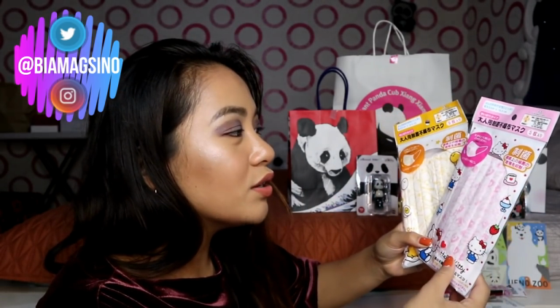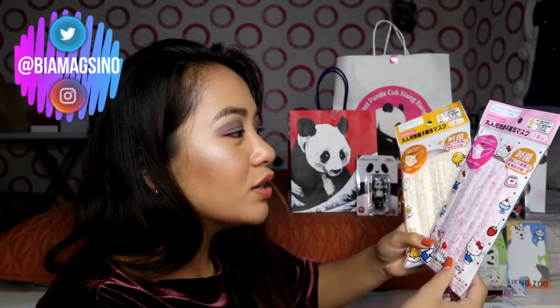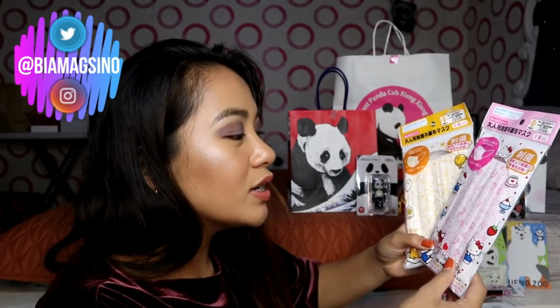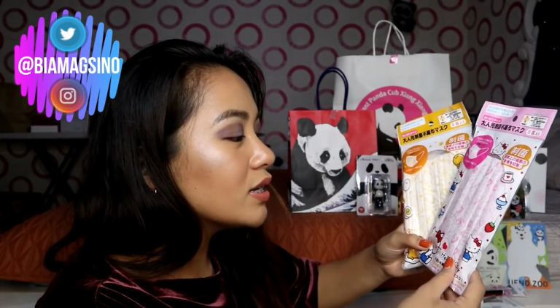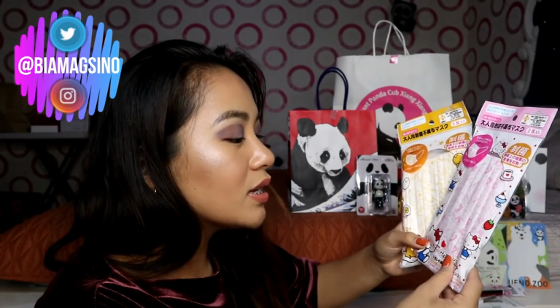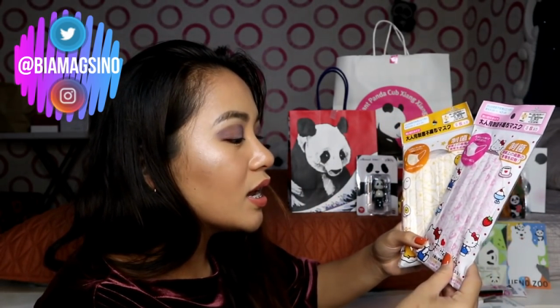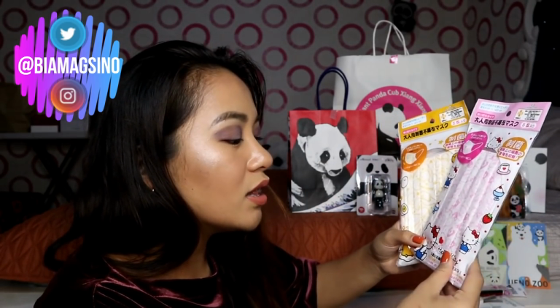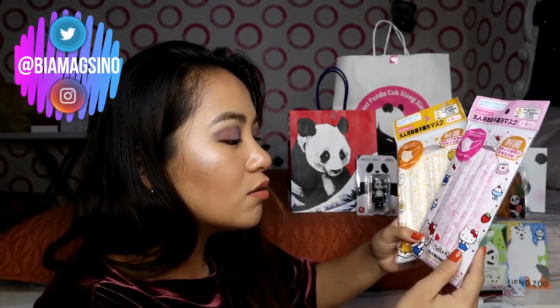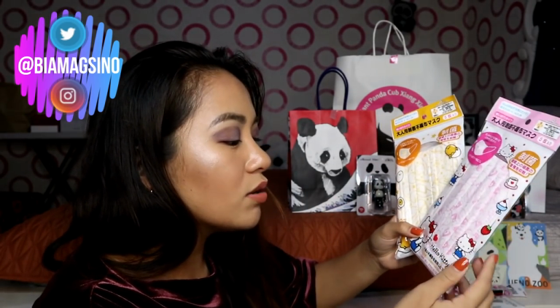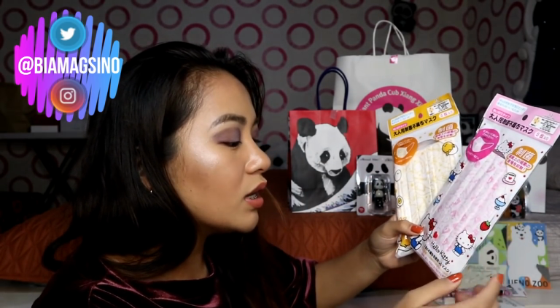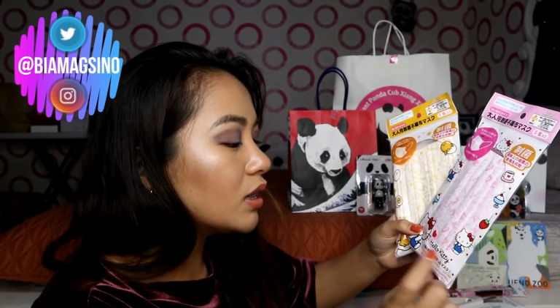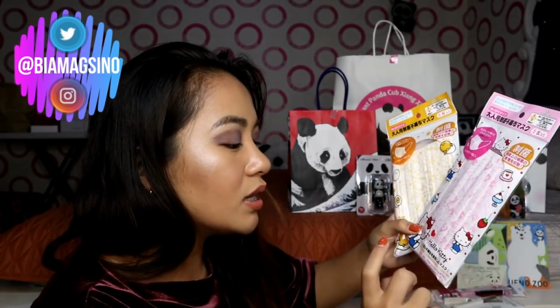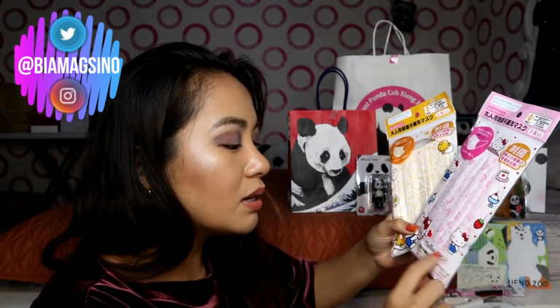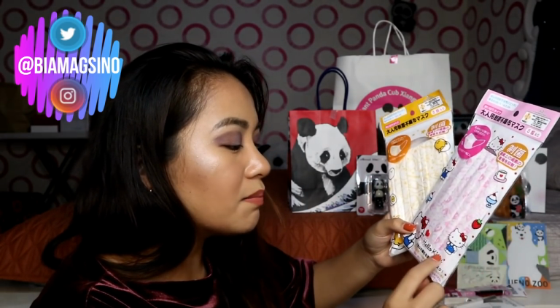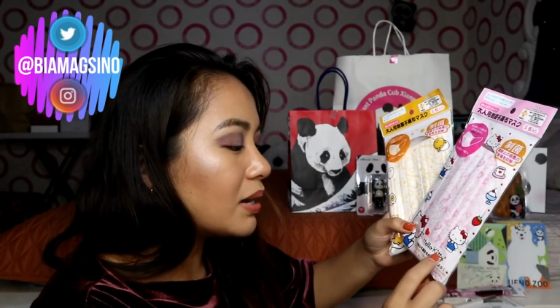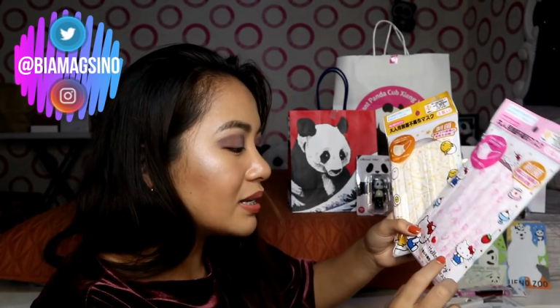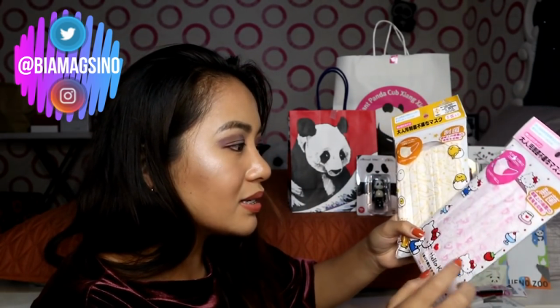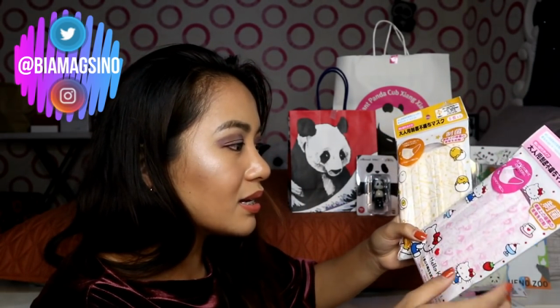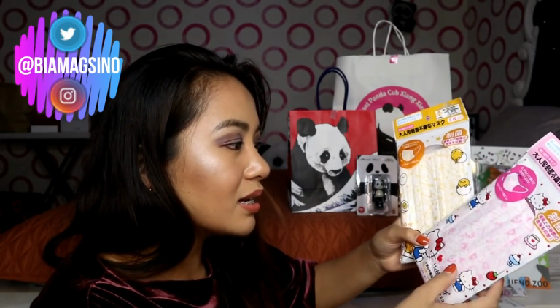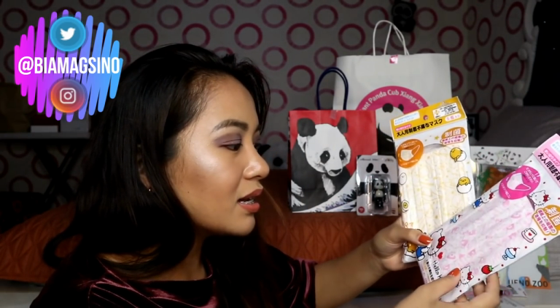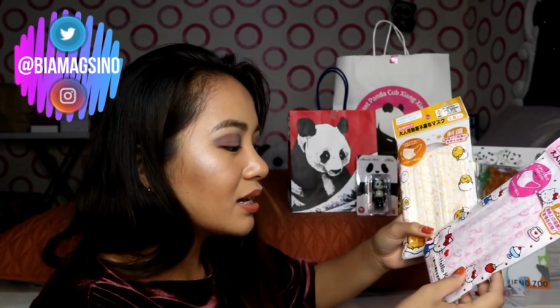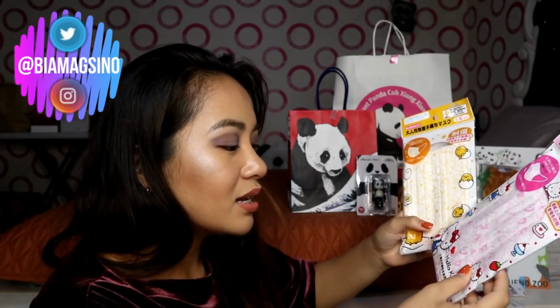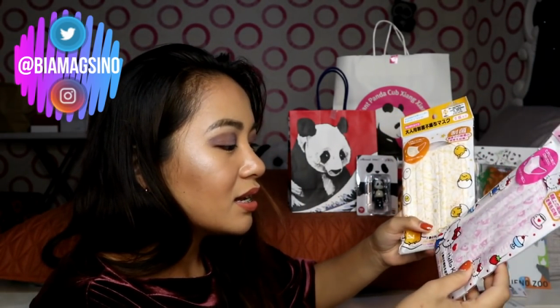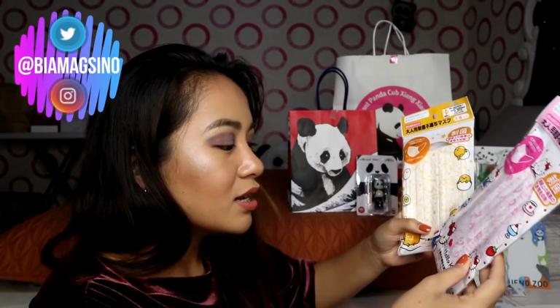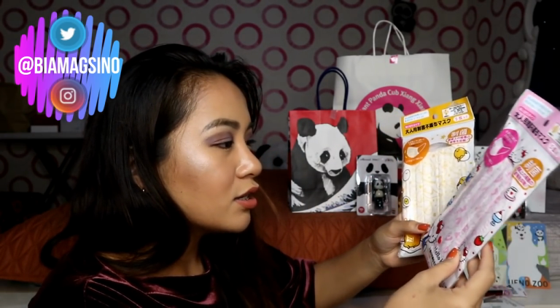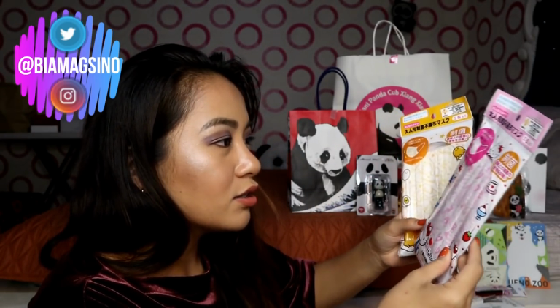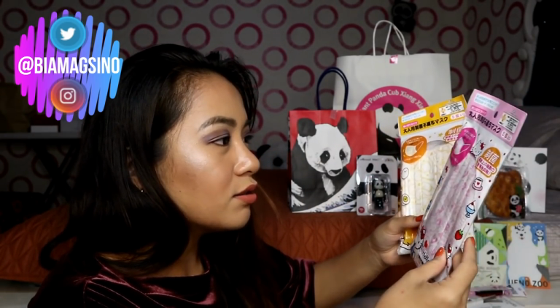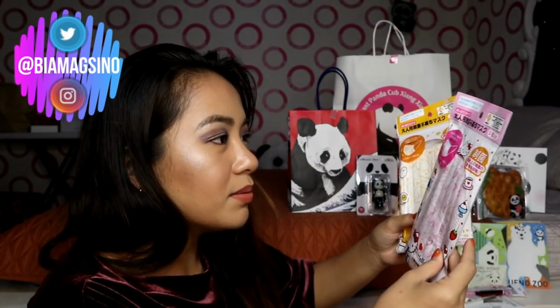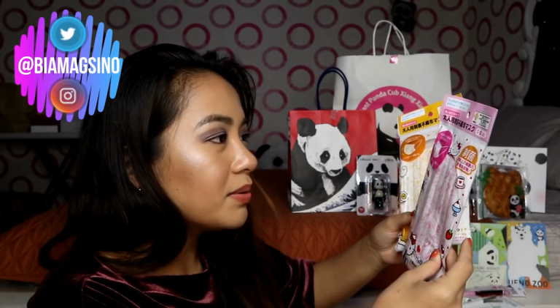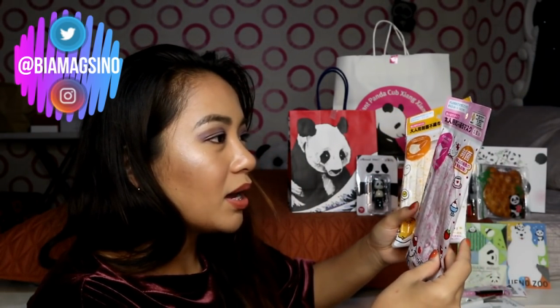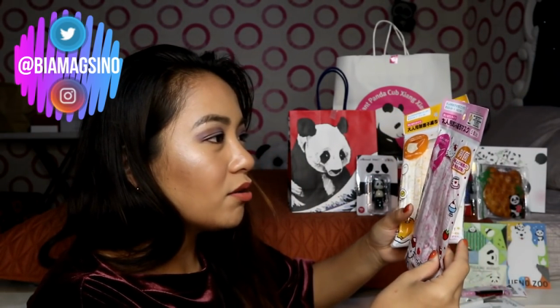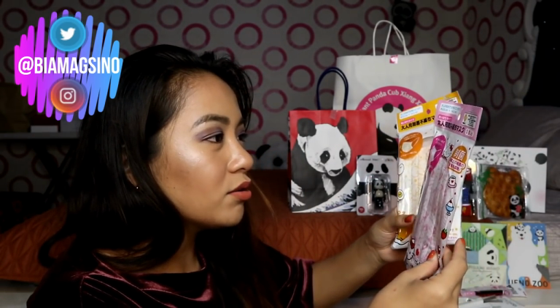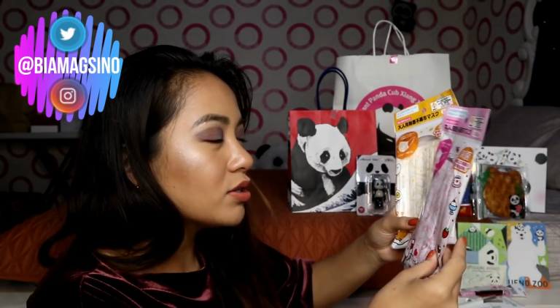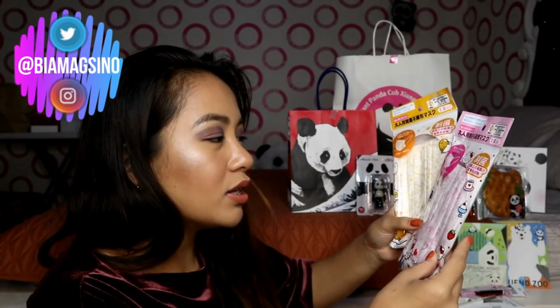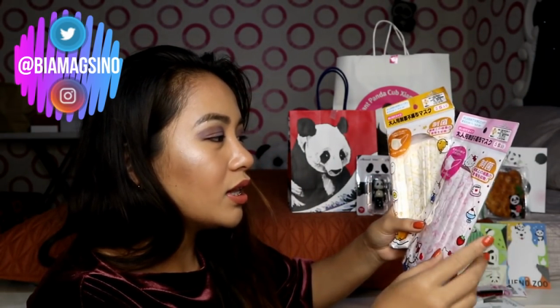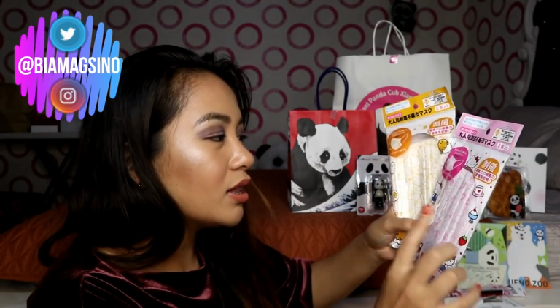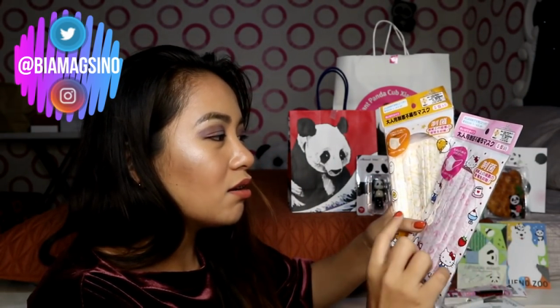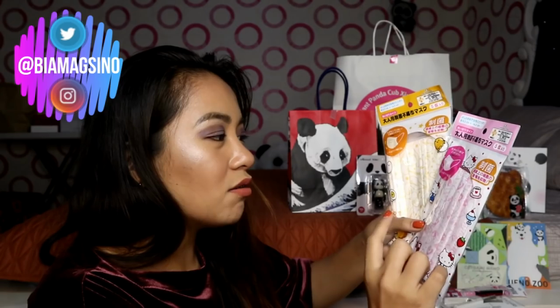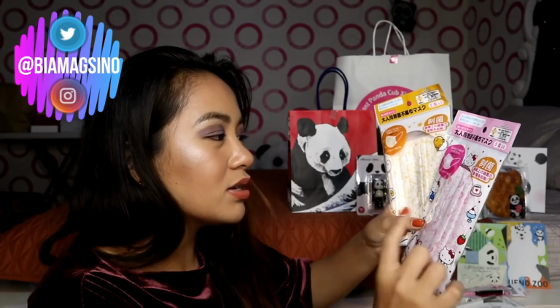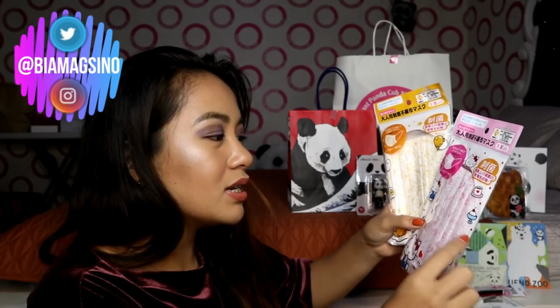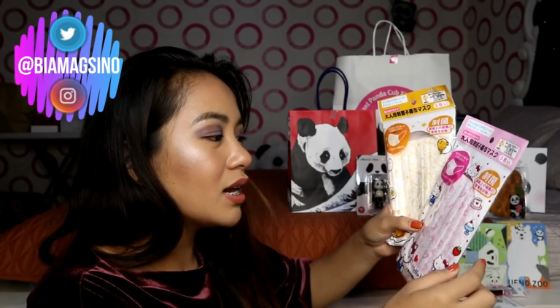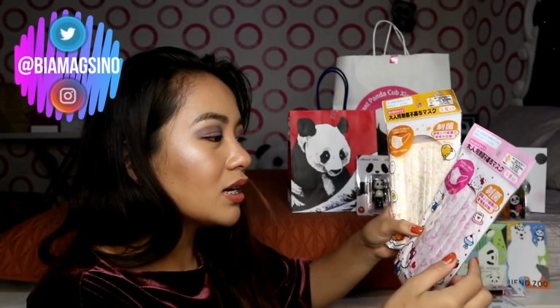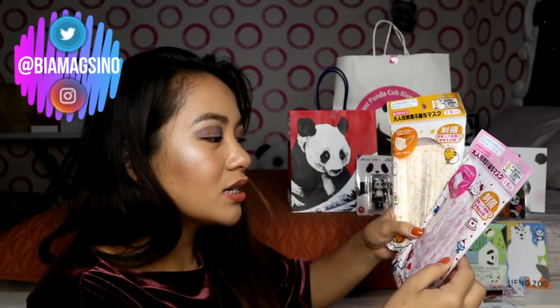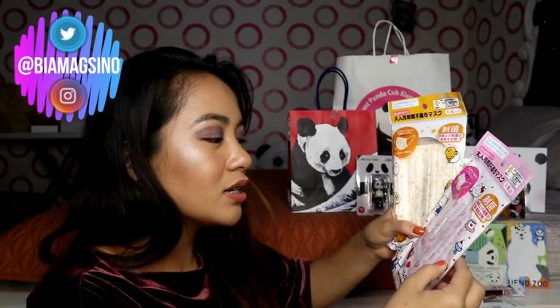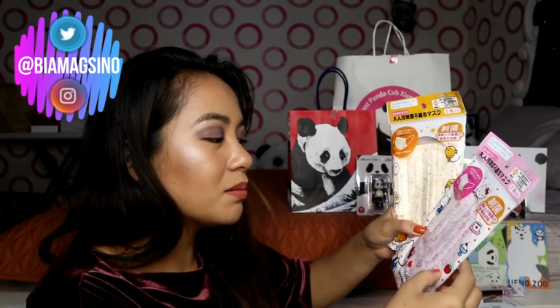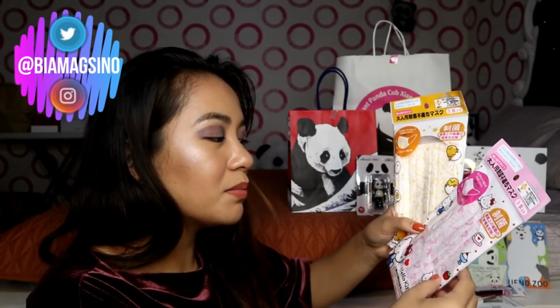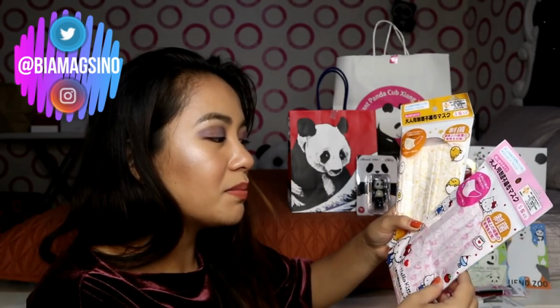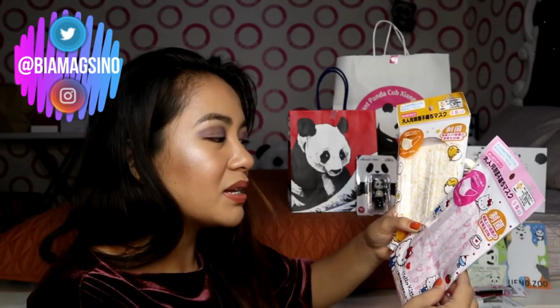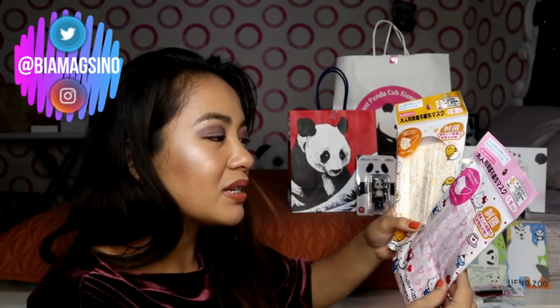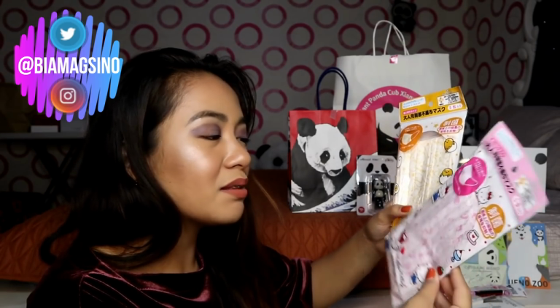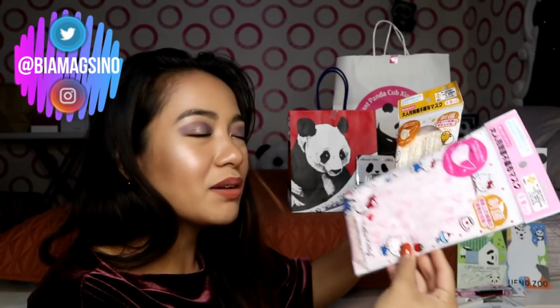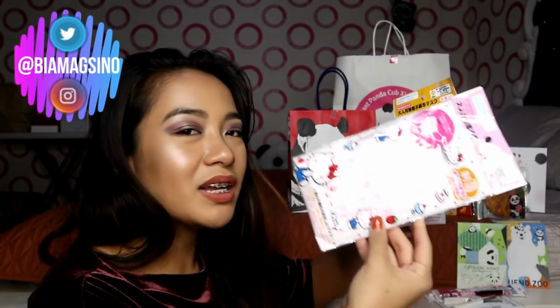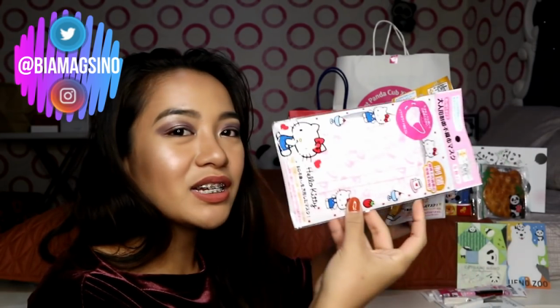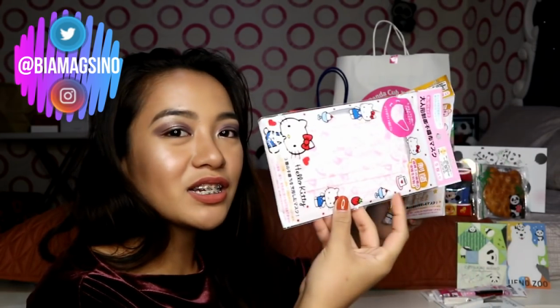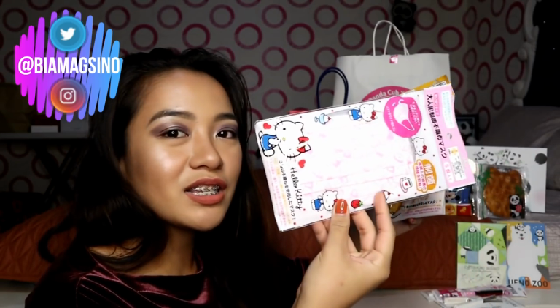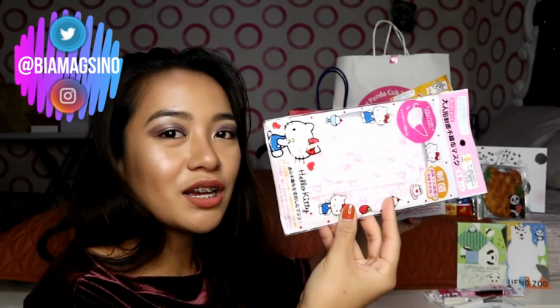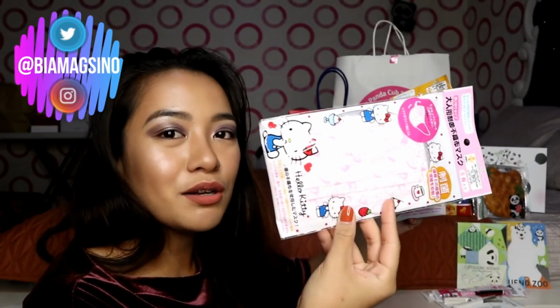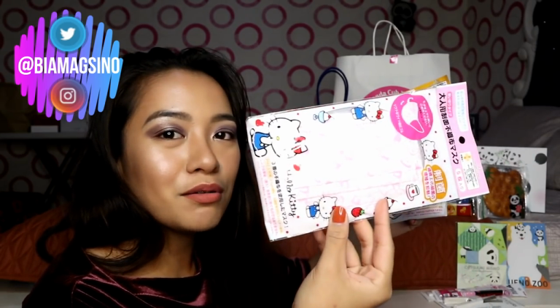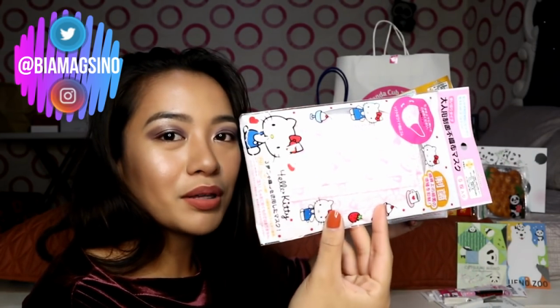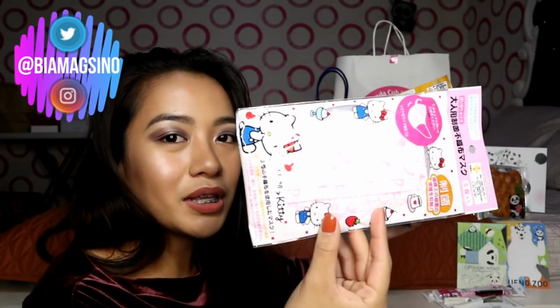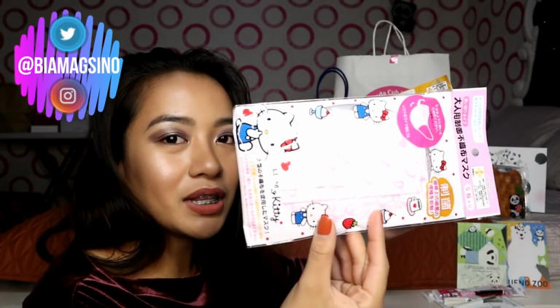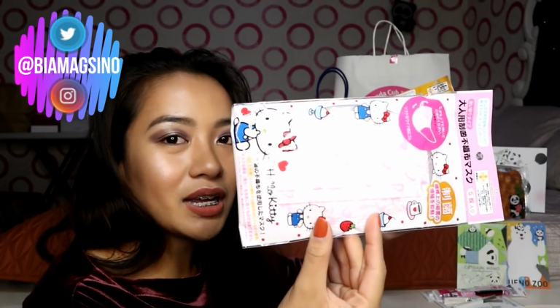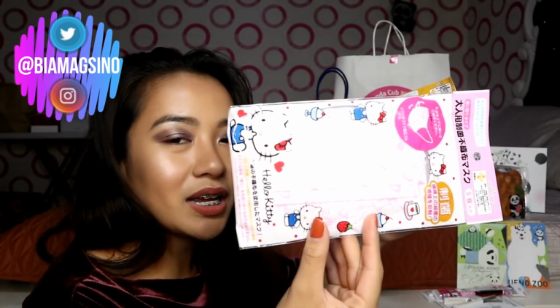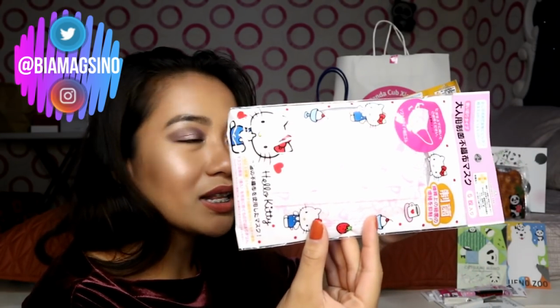So ito is Hello Kitty na mask. Bibigay ko to sa tita ko kasi lagi siya nagmamask and mahilig siya sa Hello Kitty.